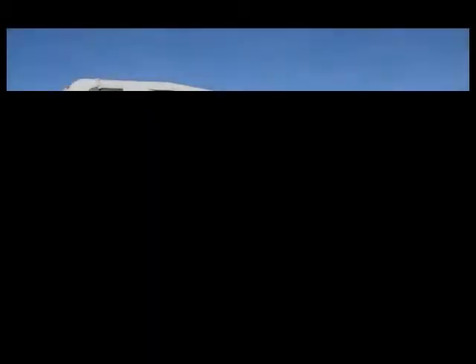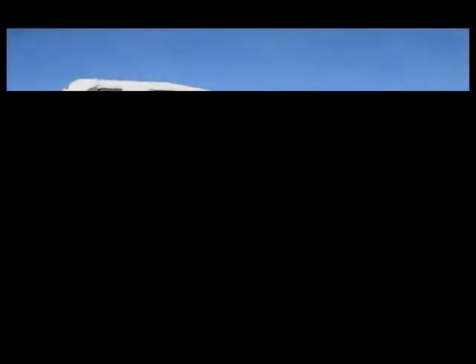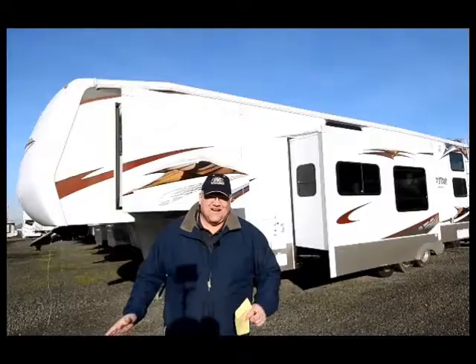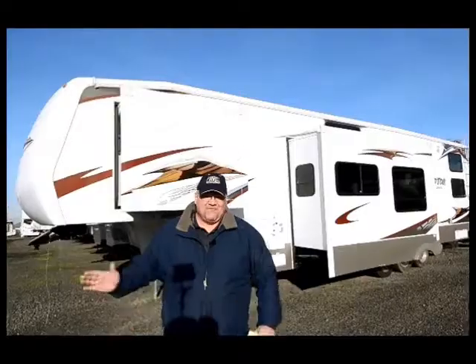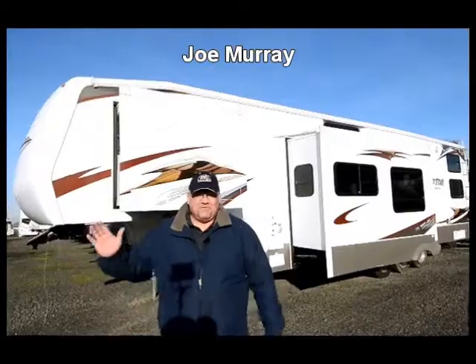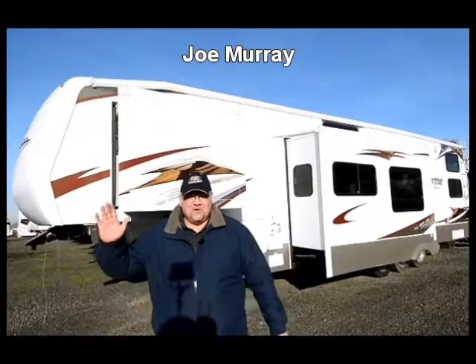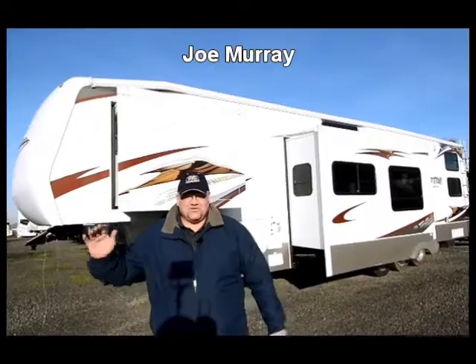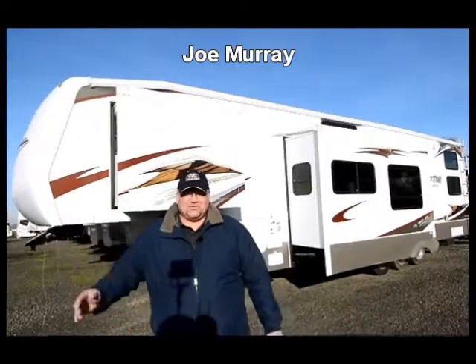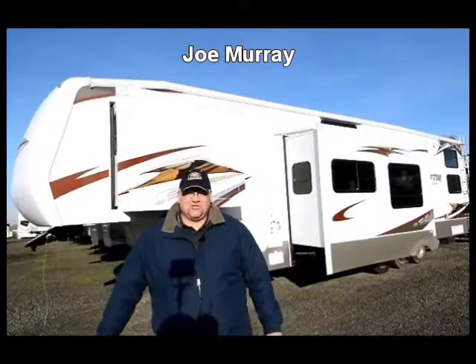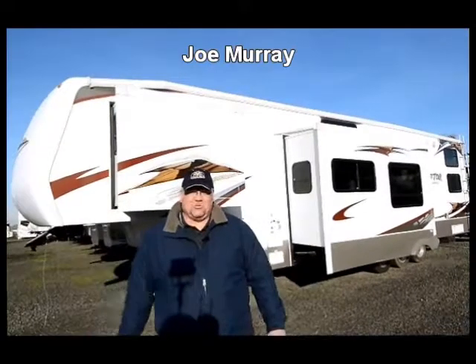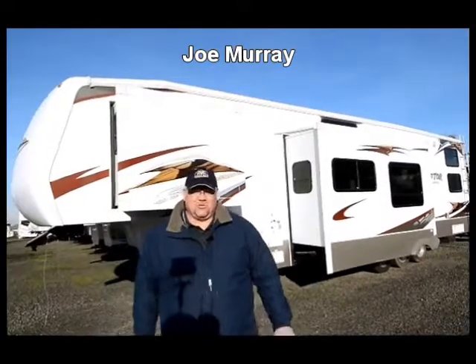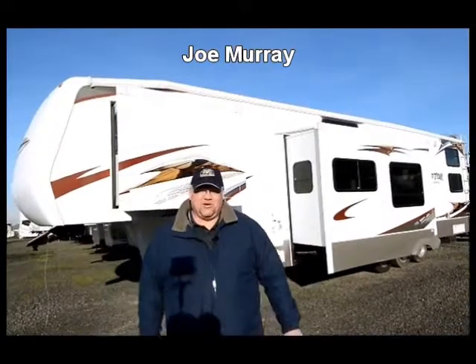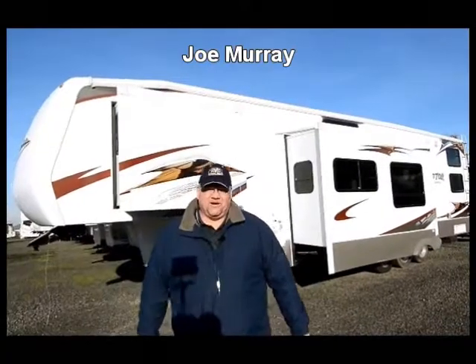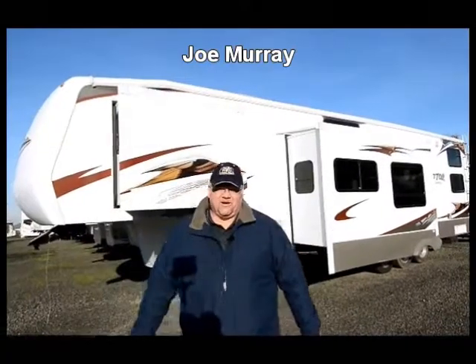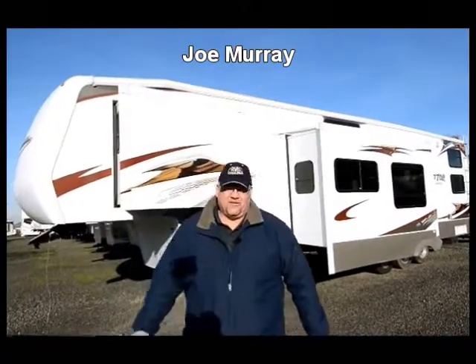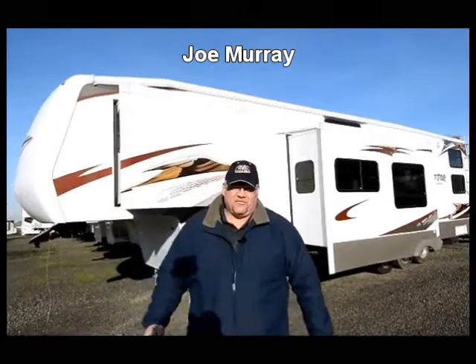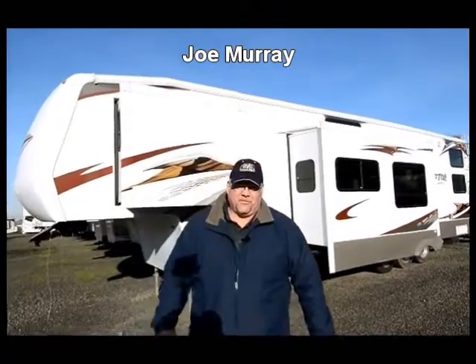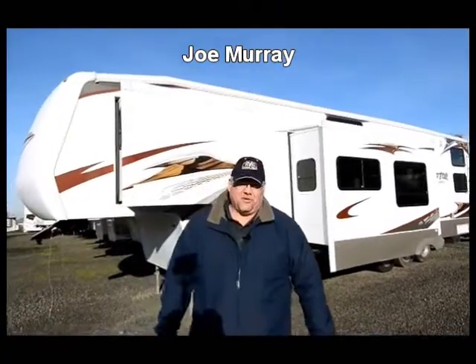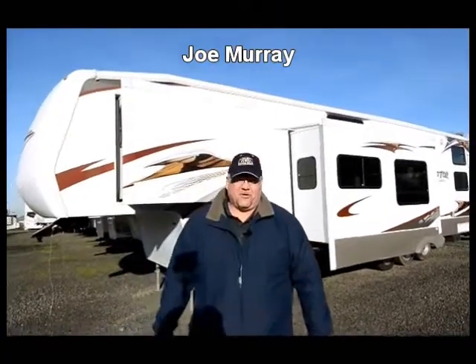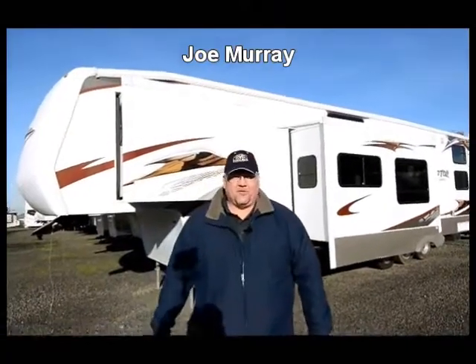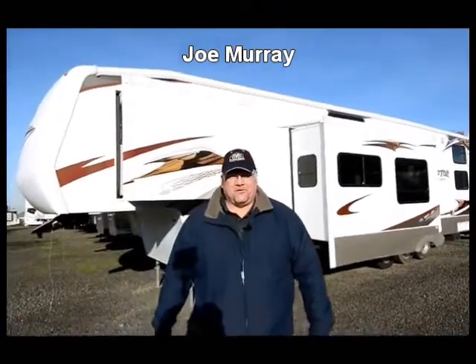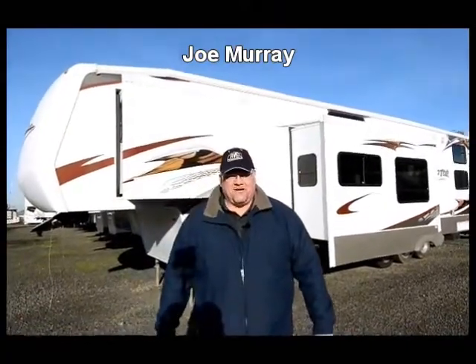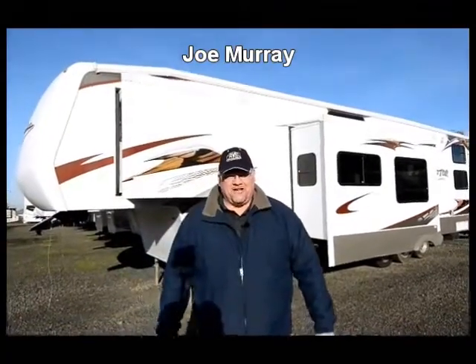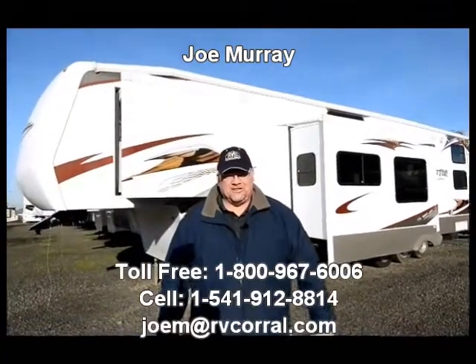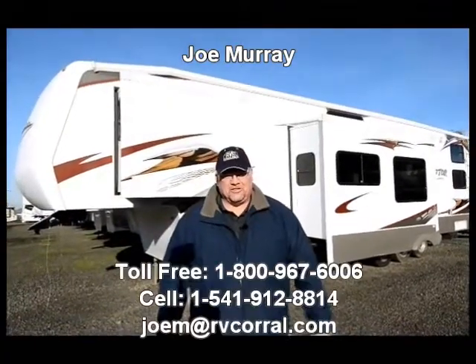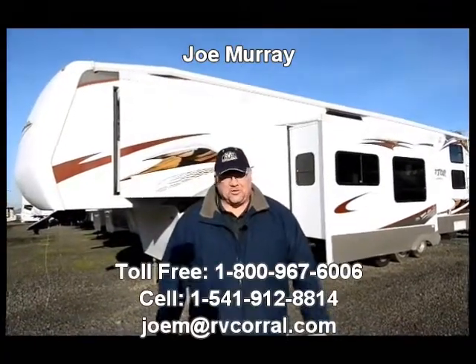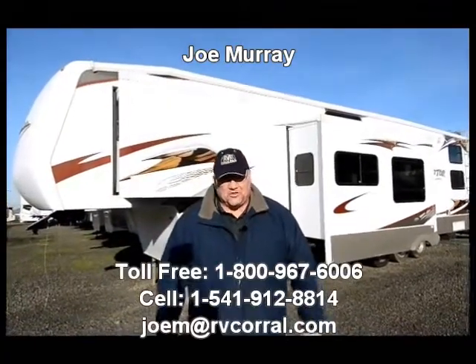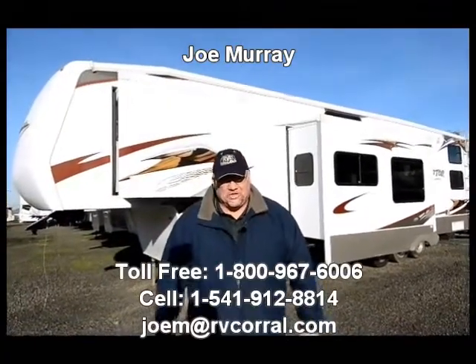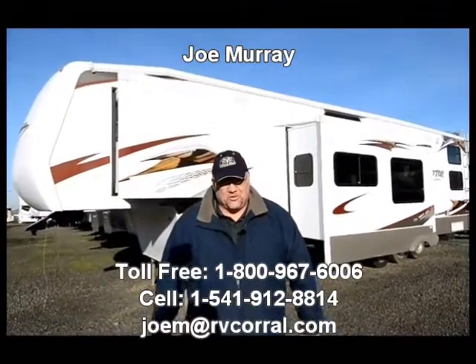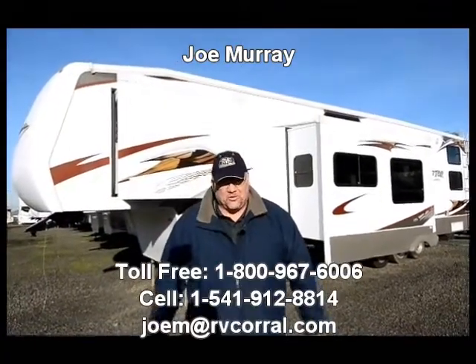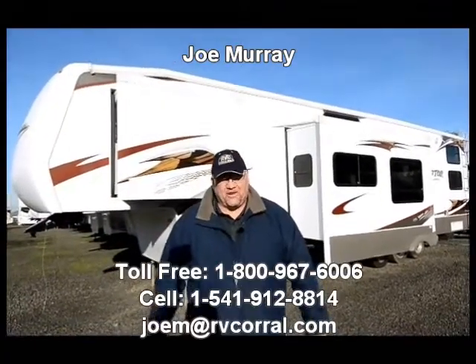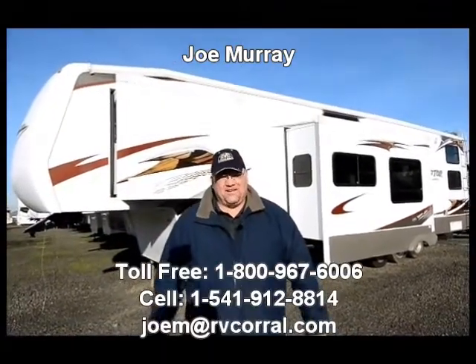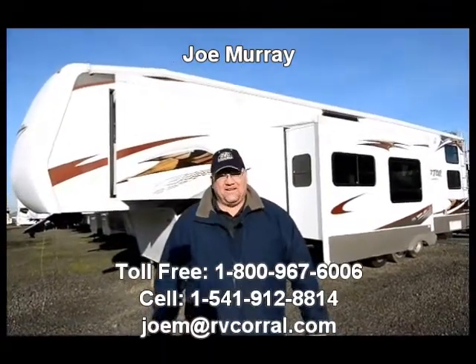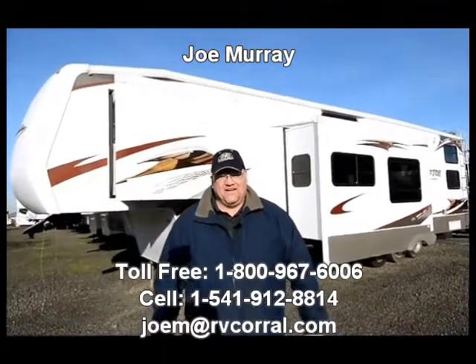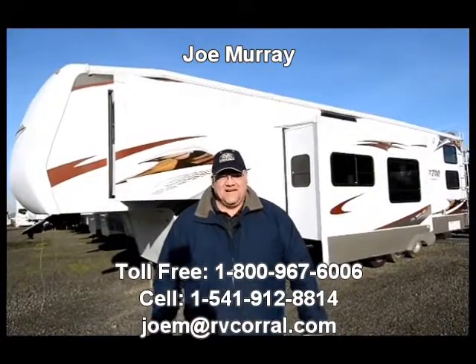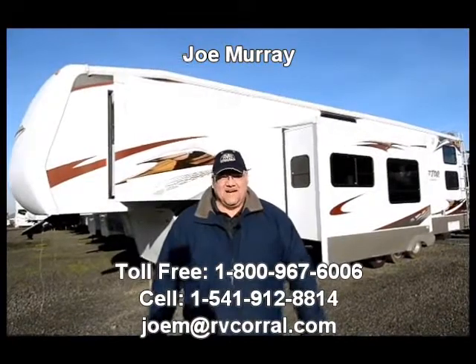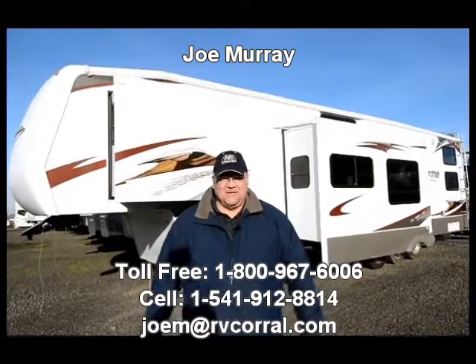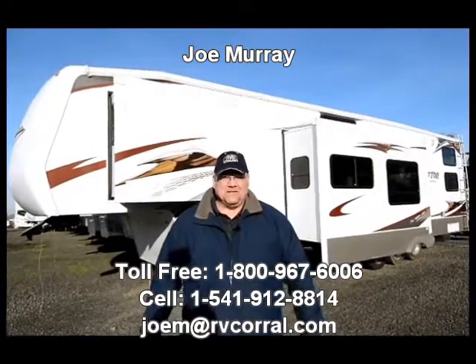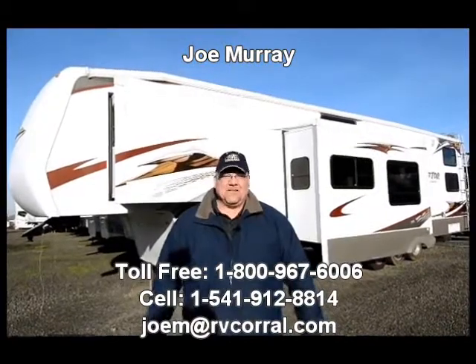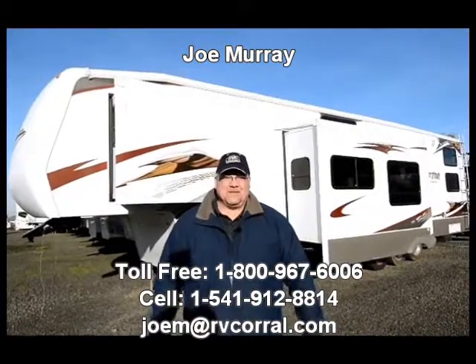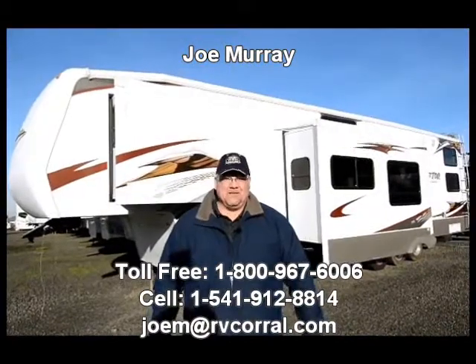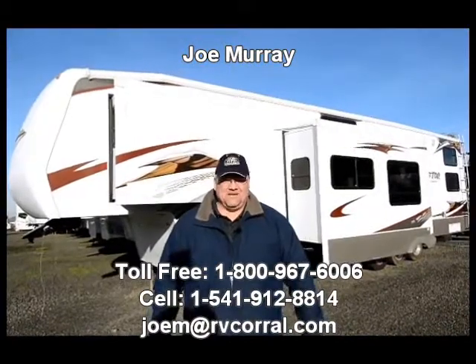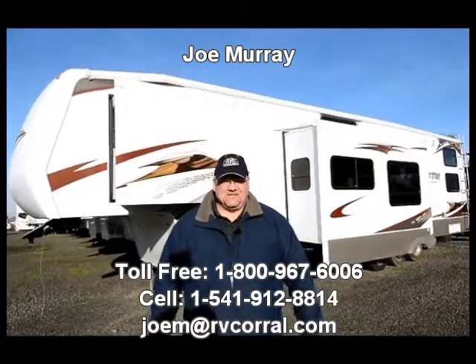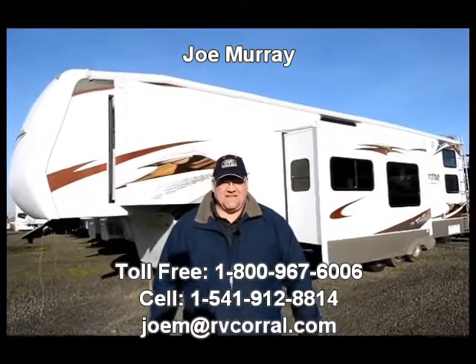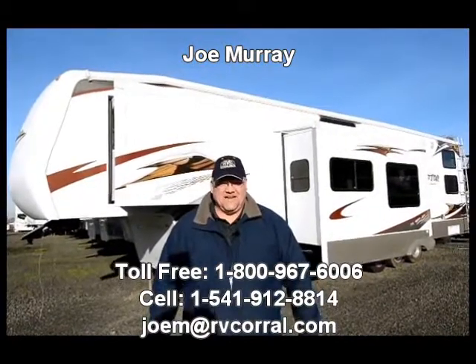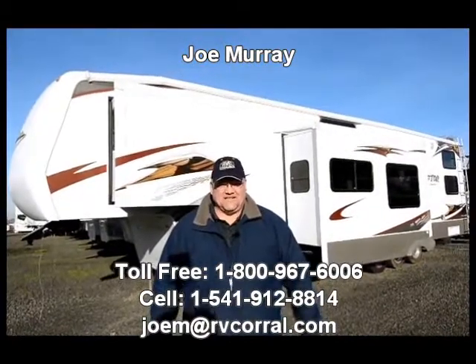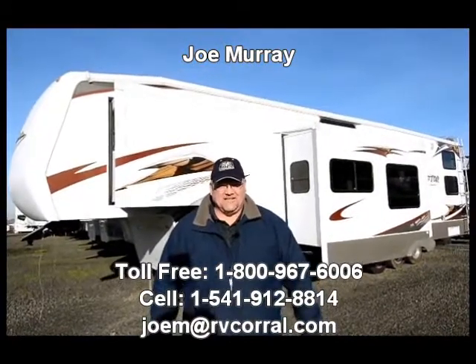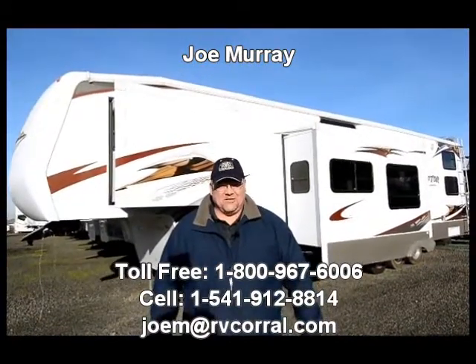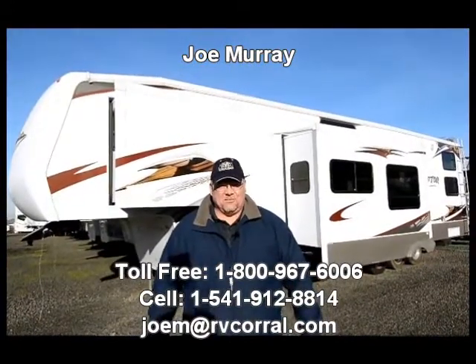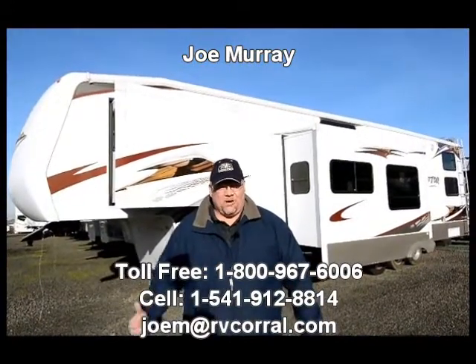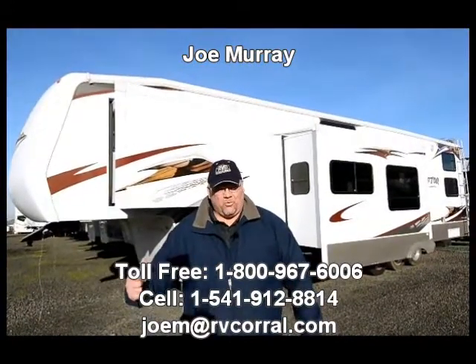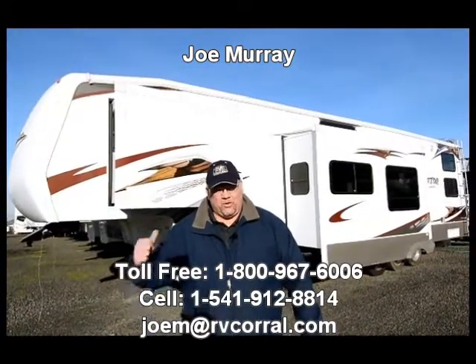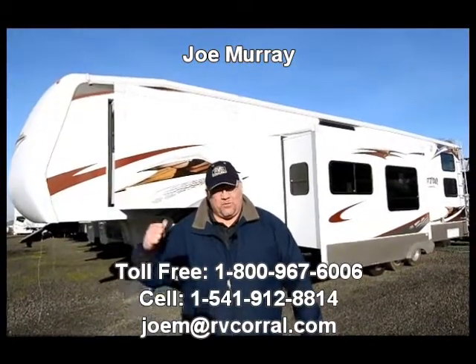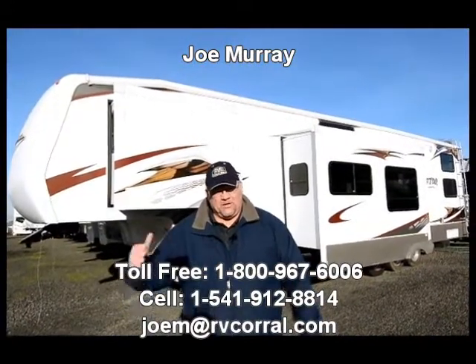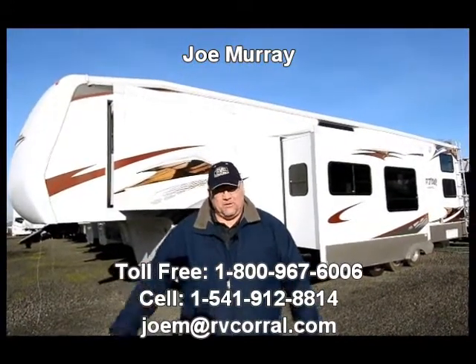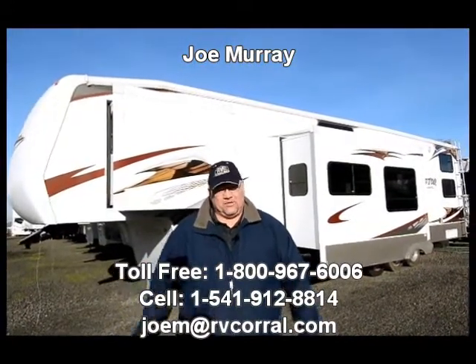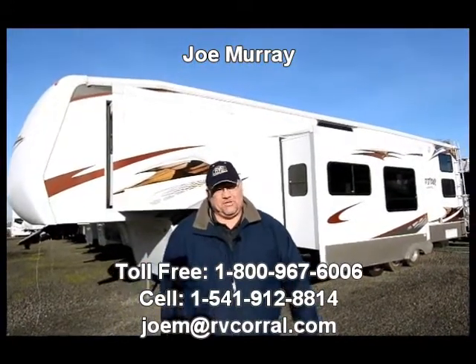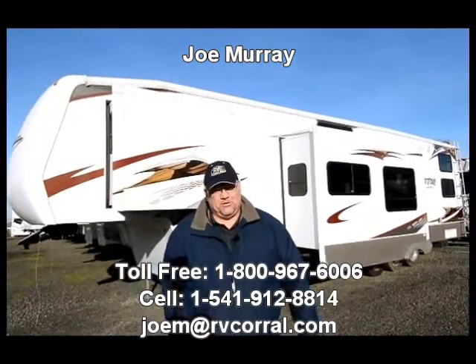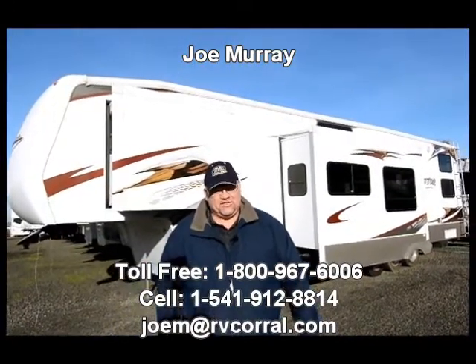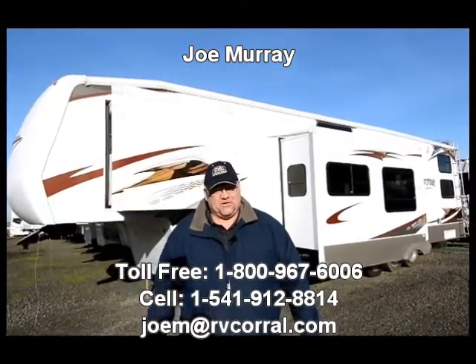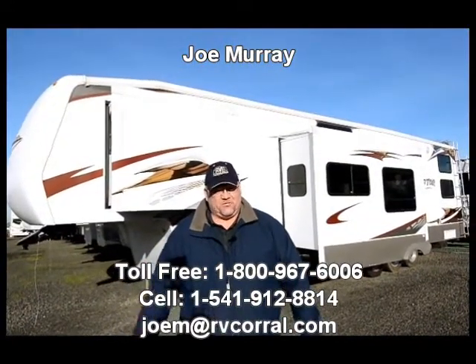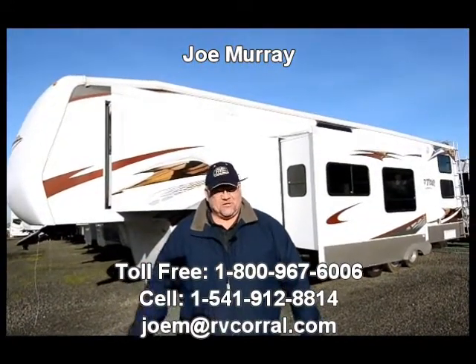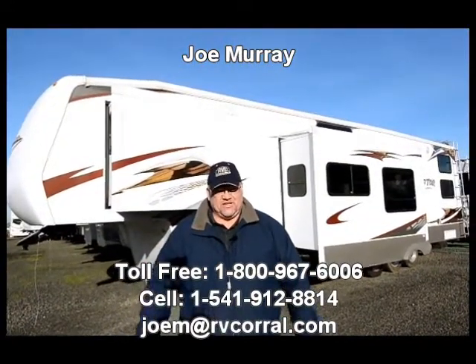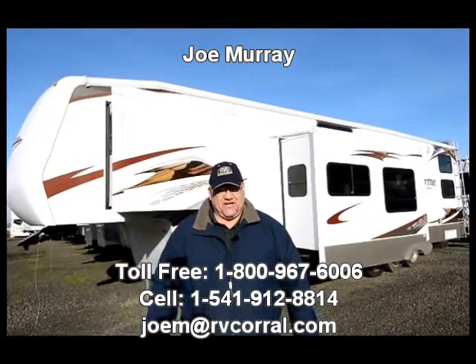Hi folks, Joe Murray here from the RV Corral in Eugene, Oregon, and I want to take a minute today to tell you about one of my newest units here for sale.